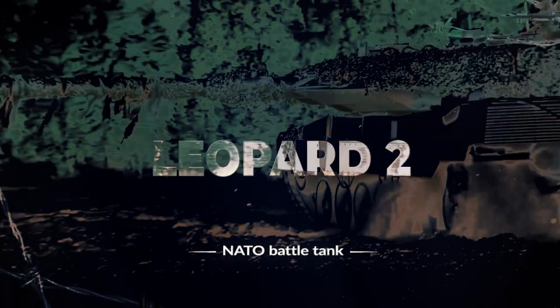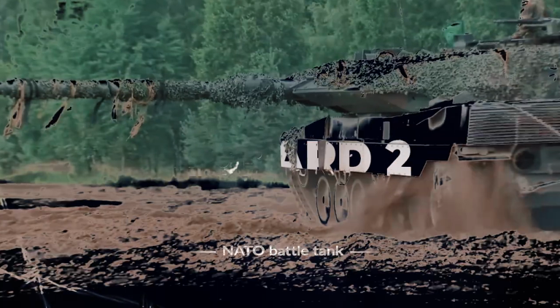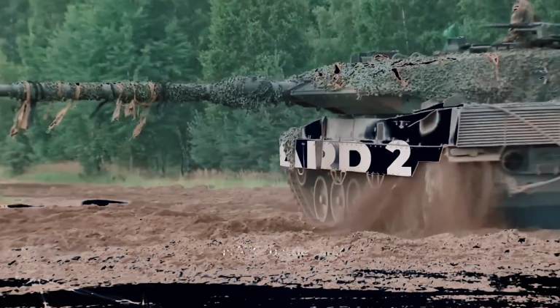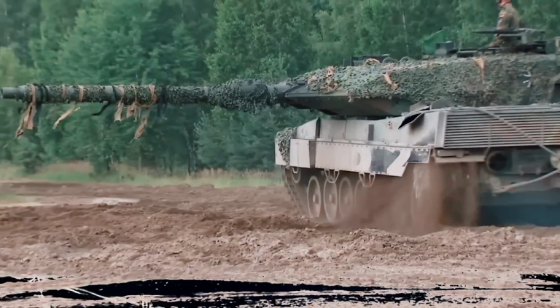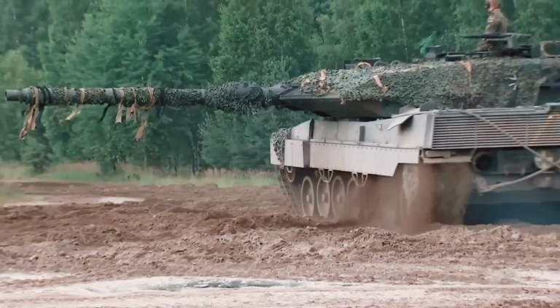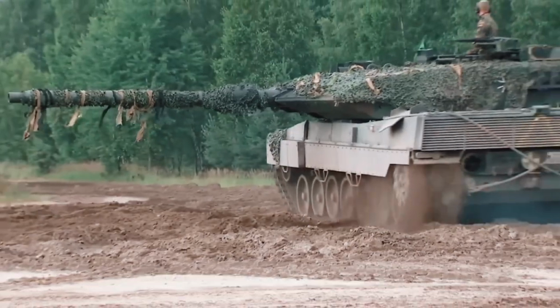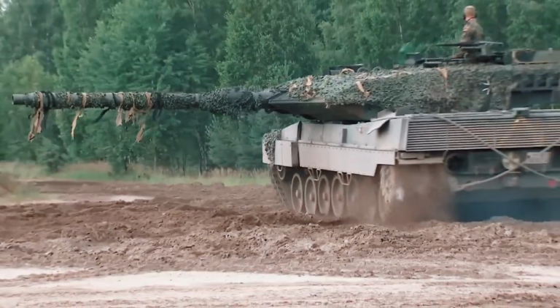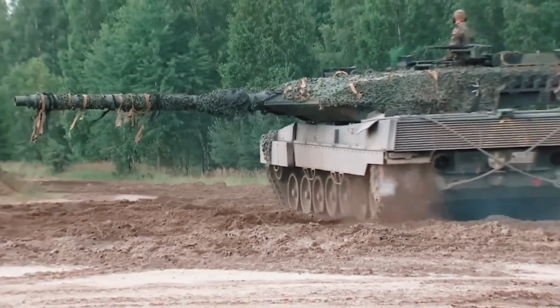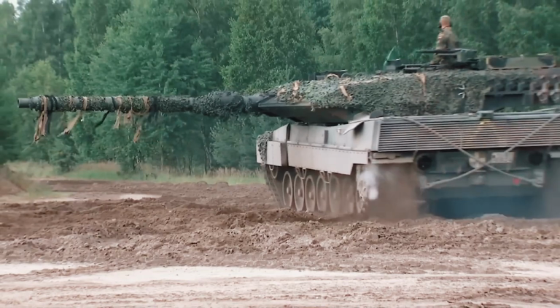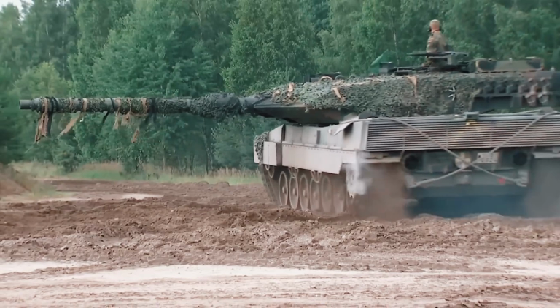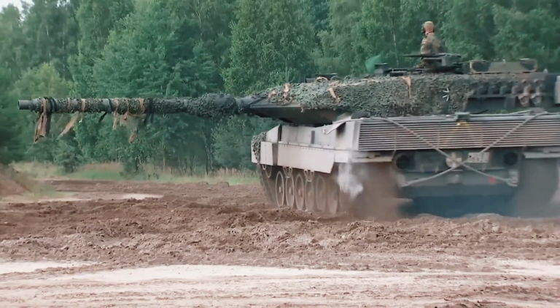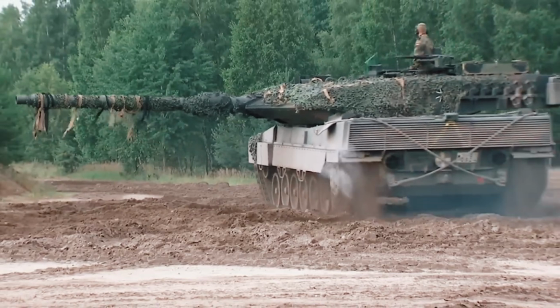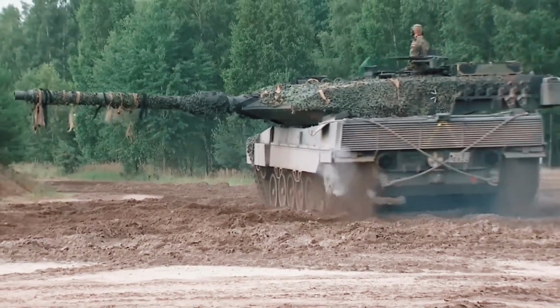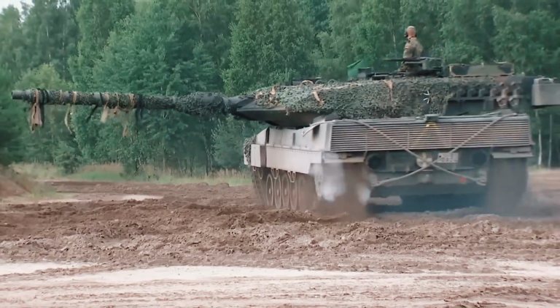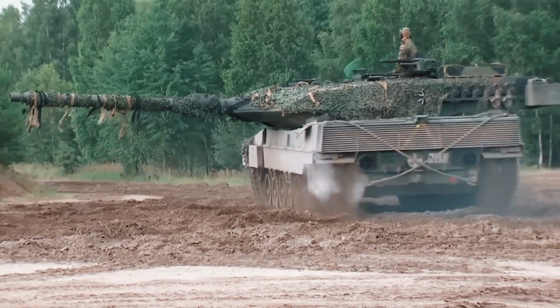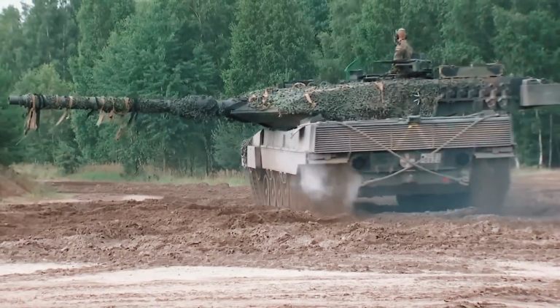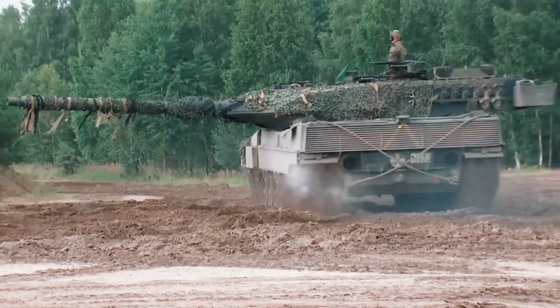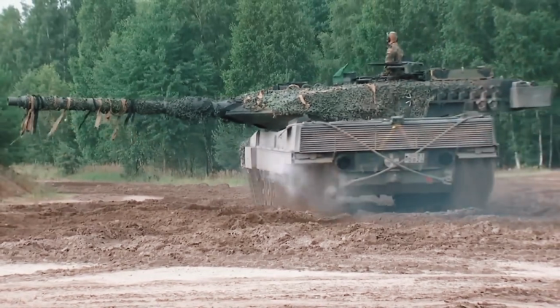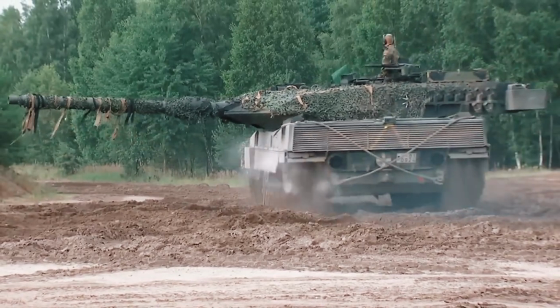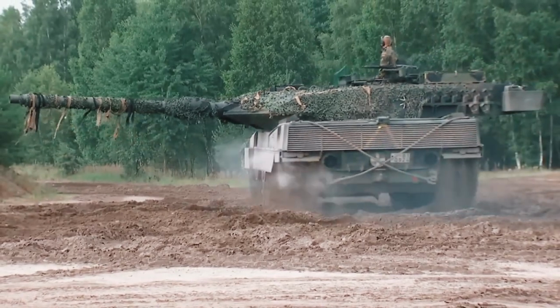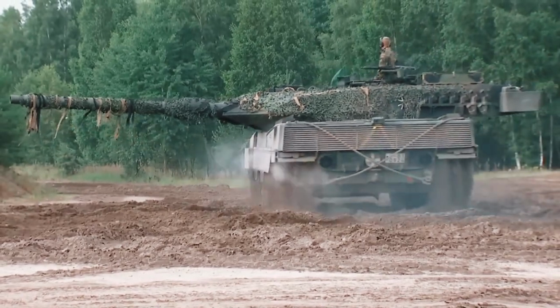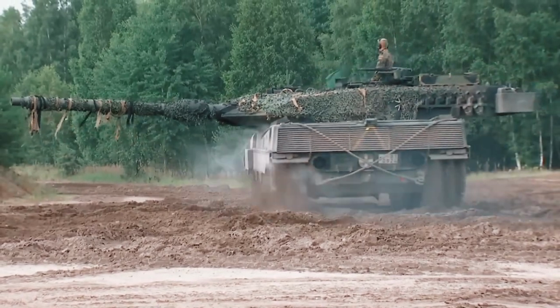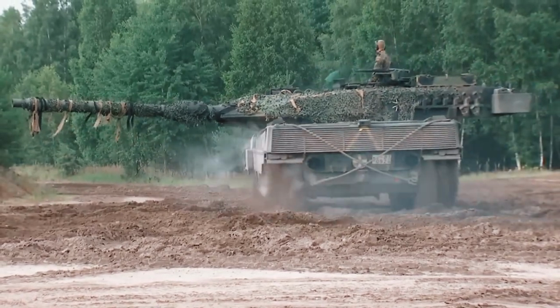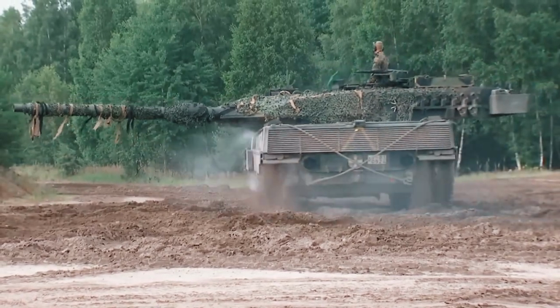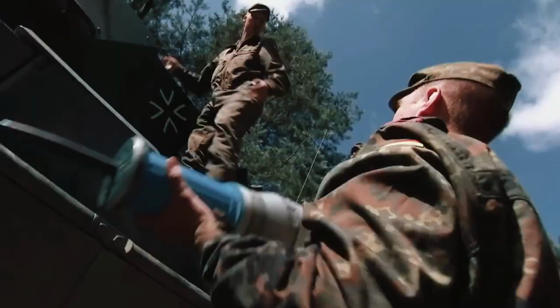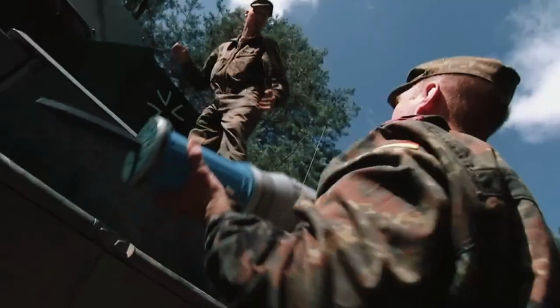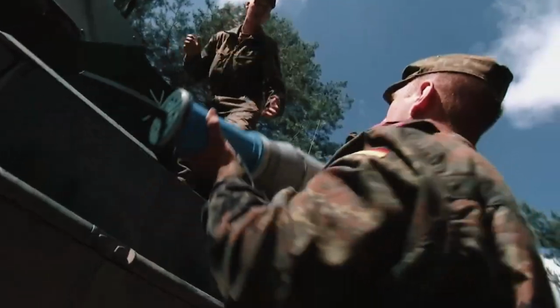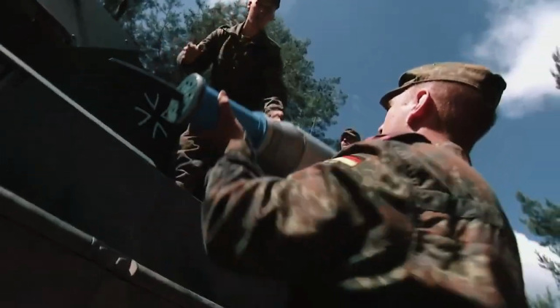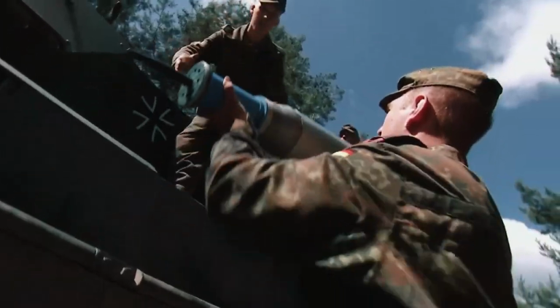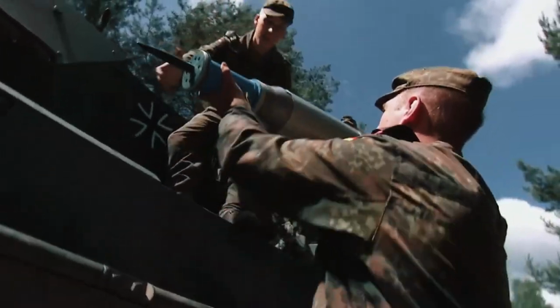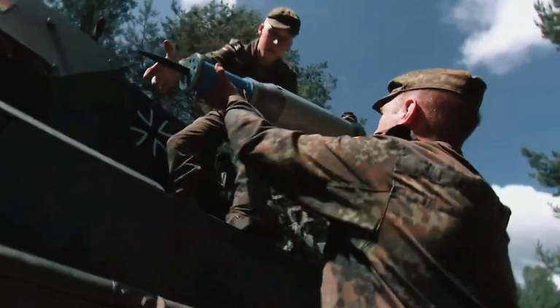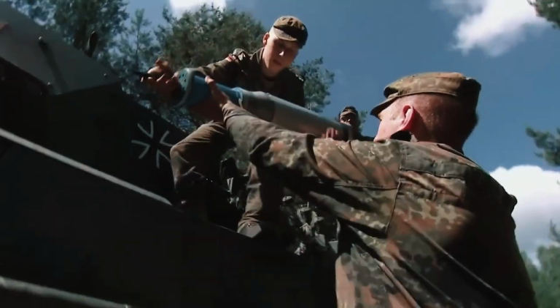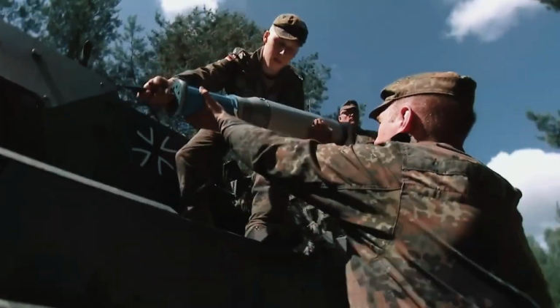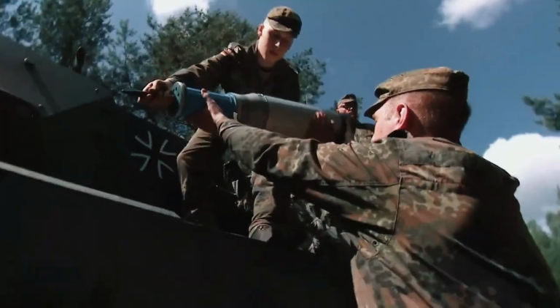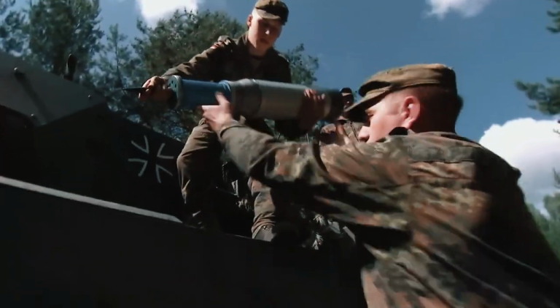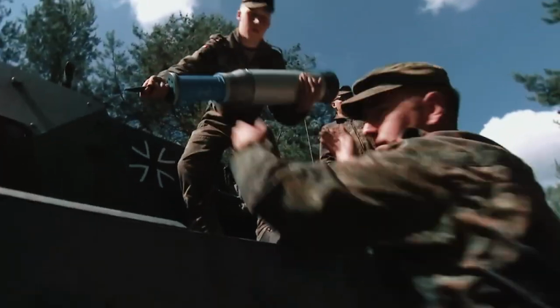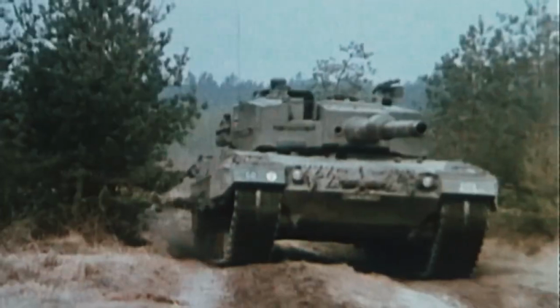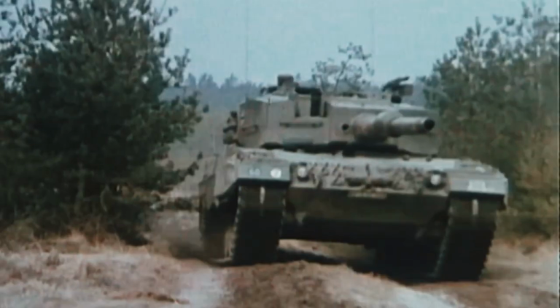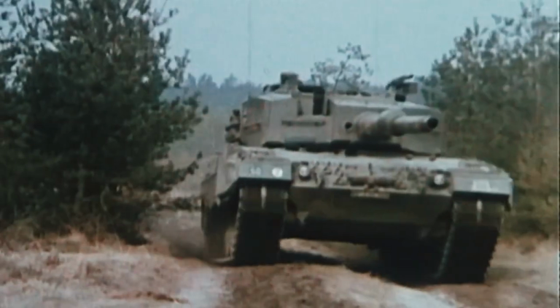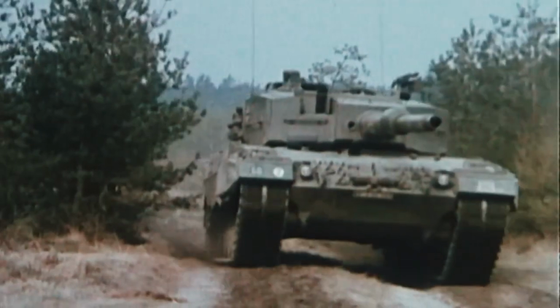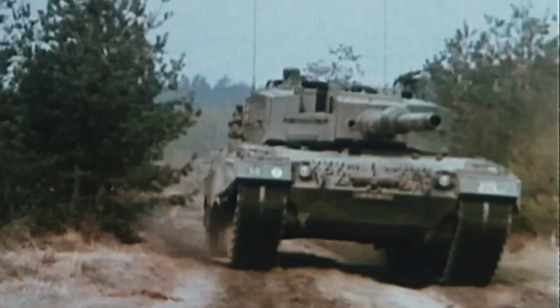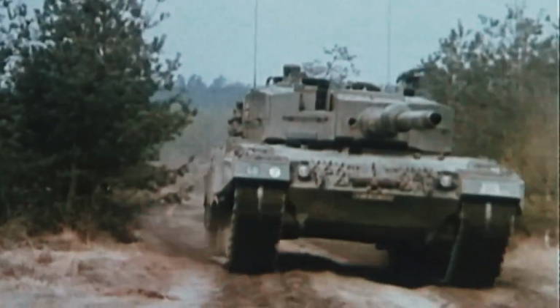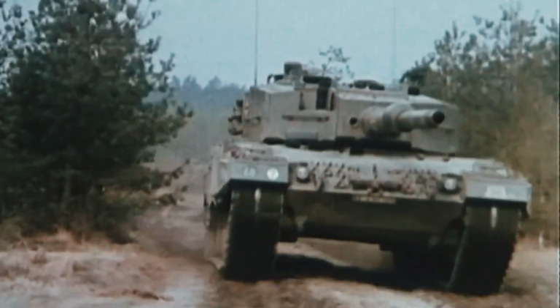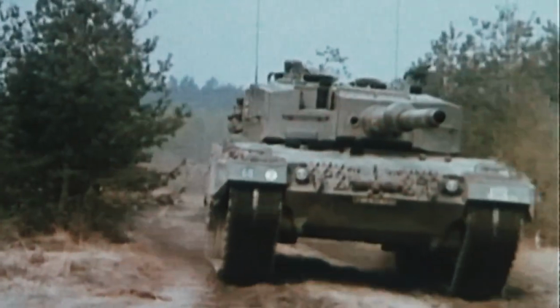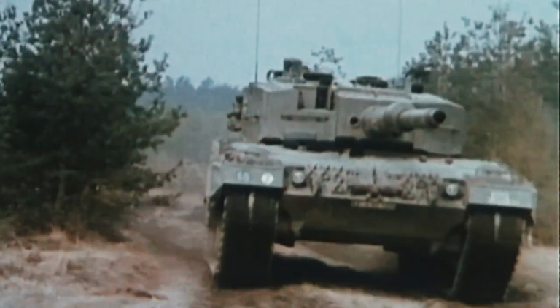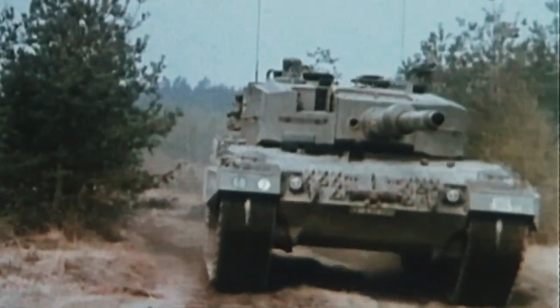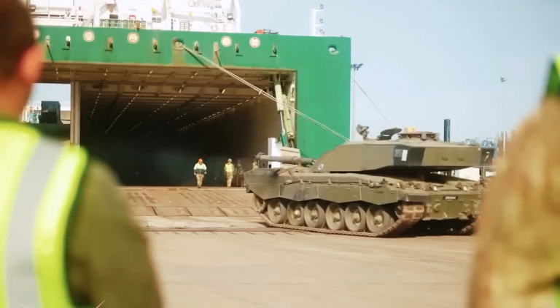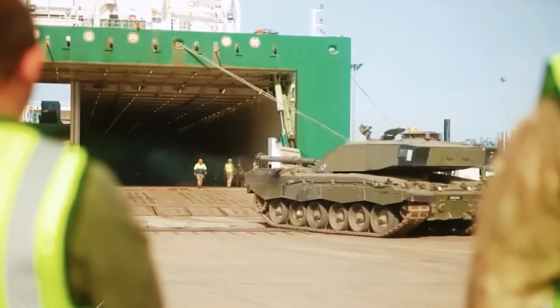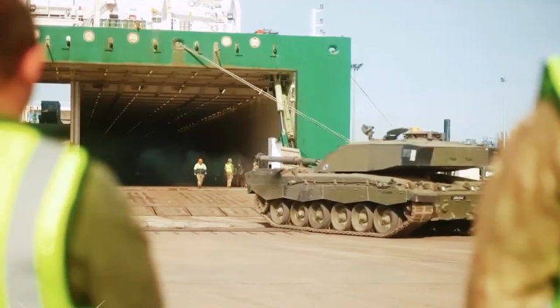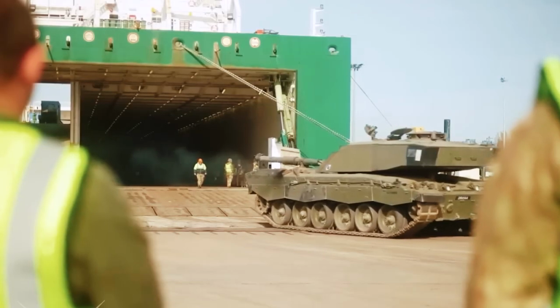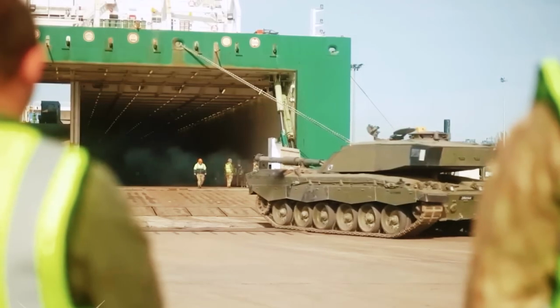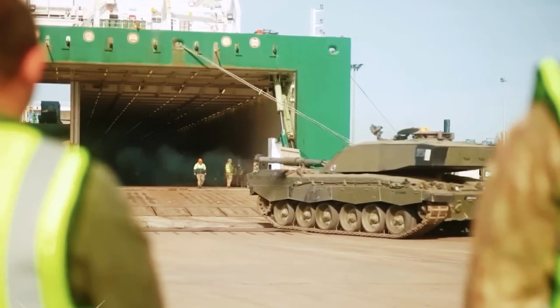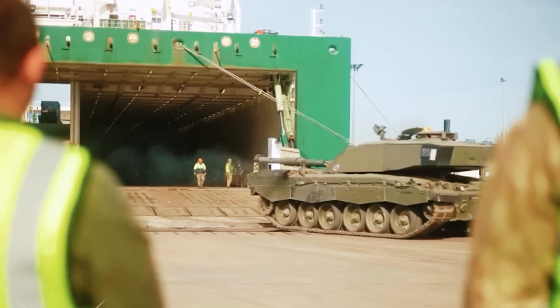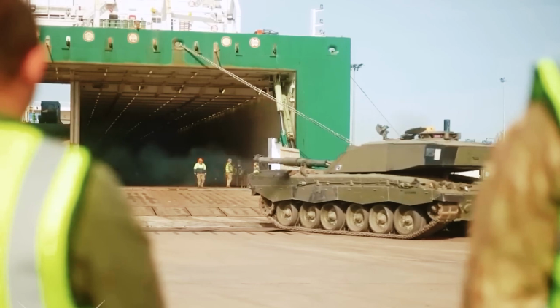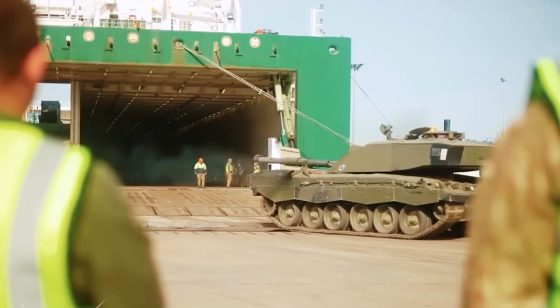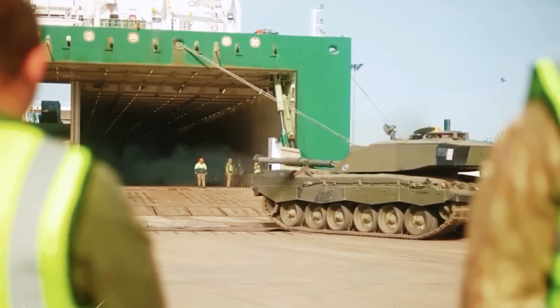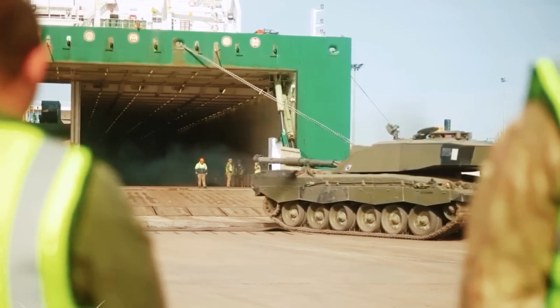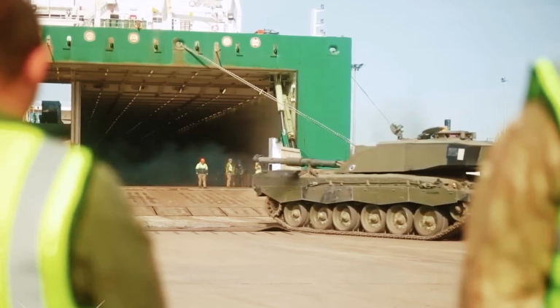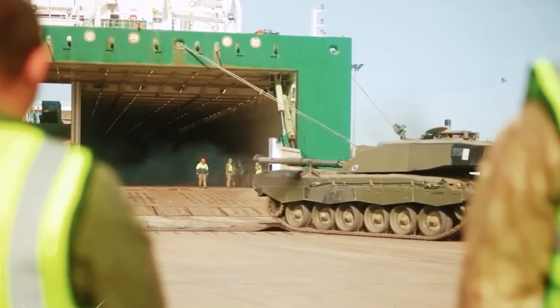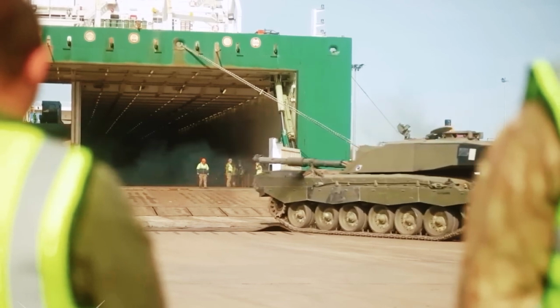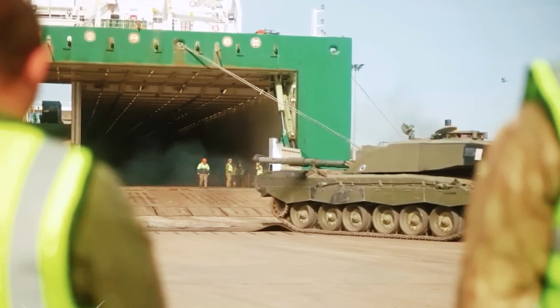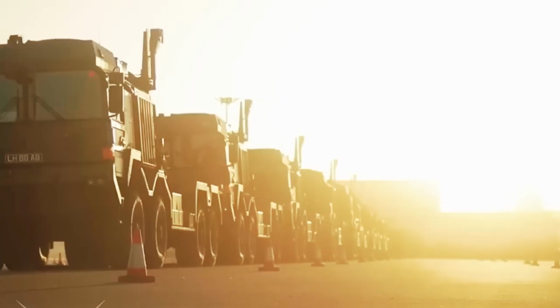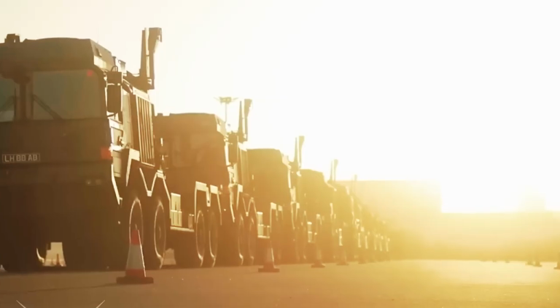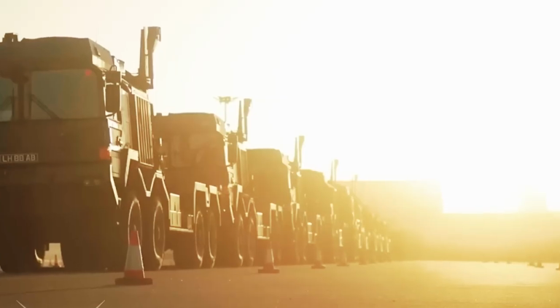I will tell you how this armored beast was created, its main characteristics, combat experience, and what is known about its delivery to Ukraine.